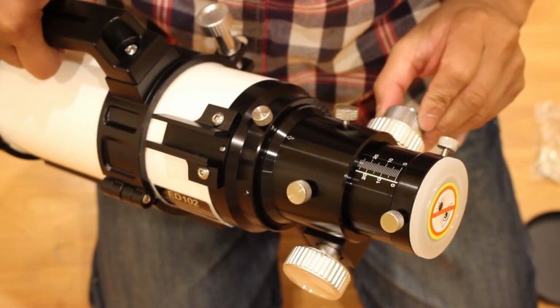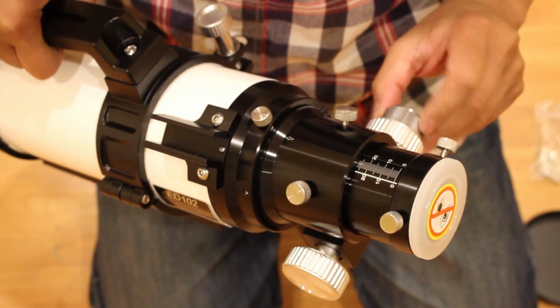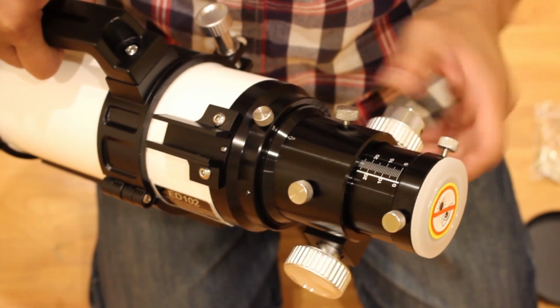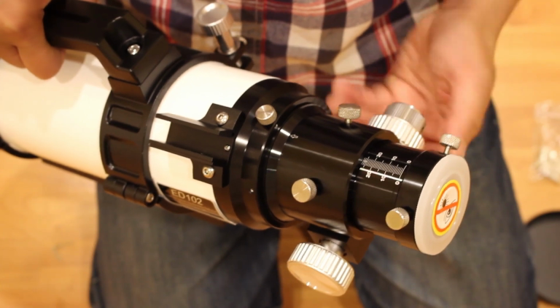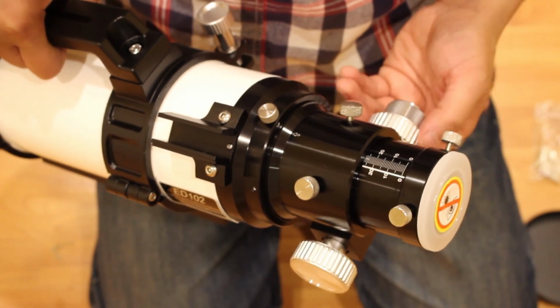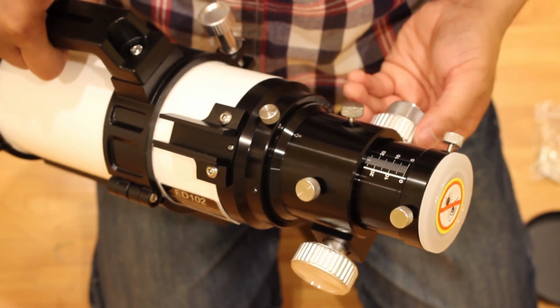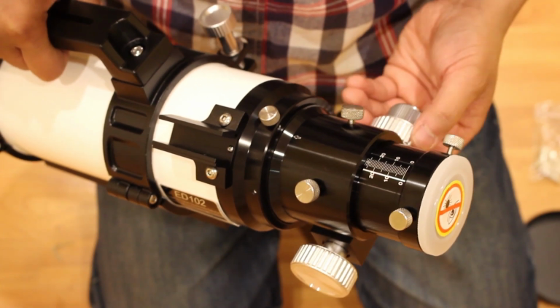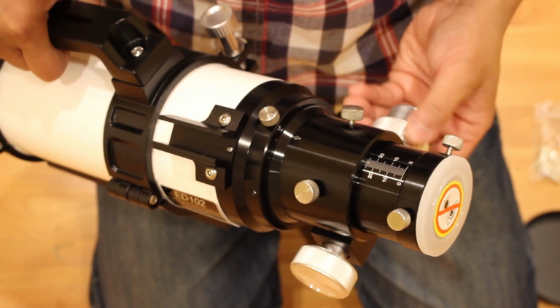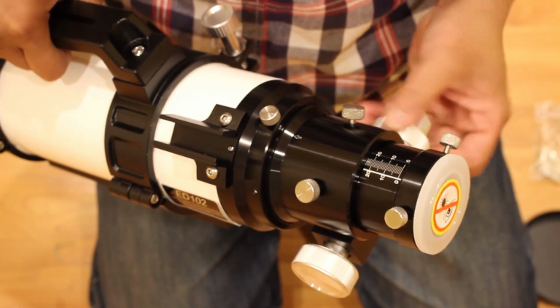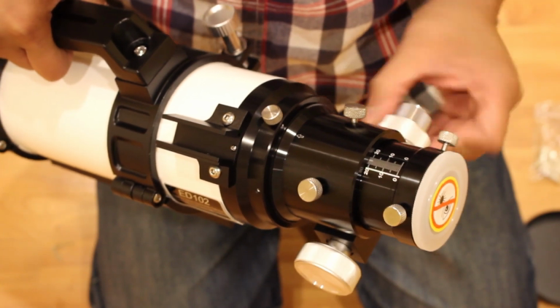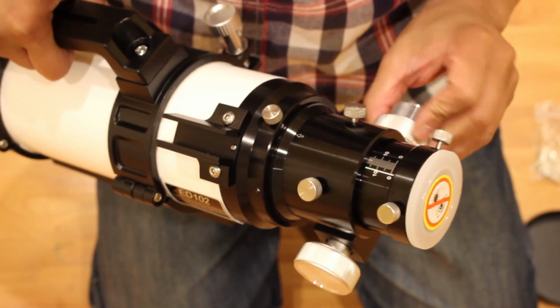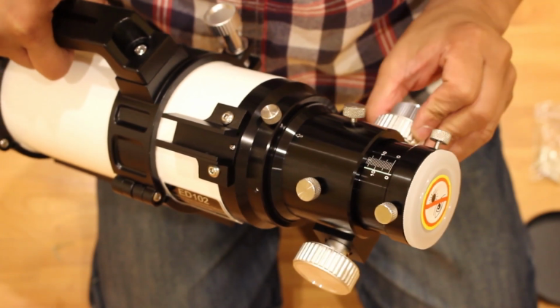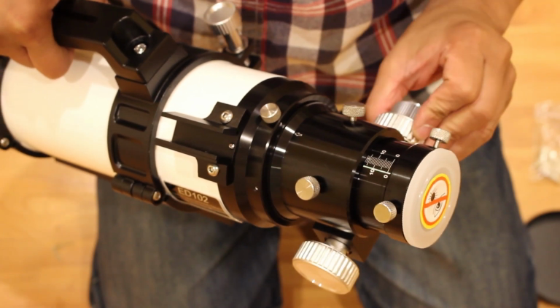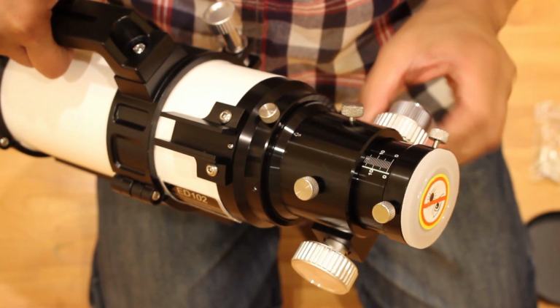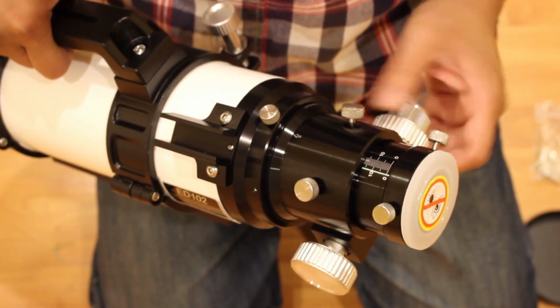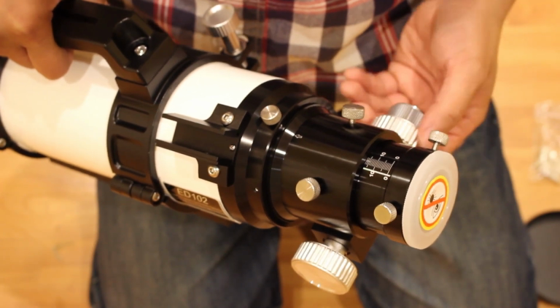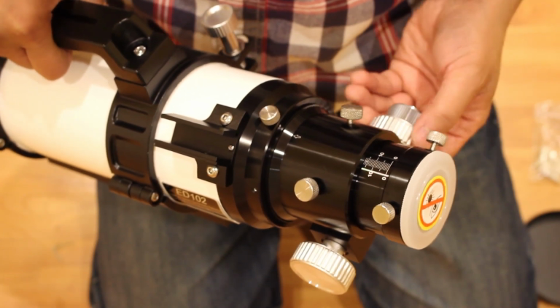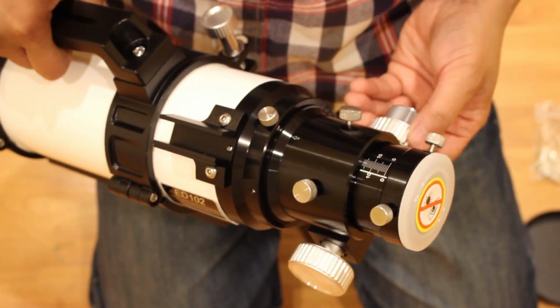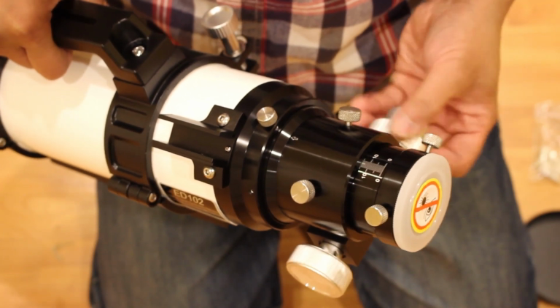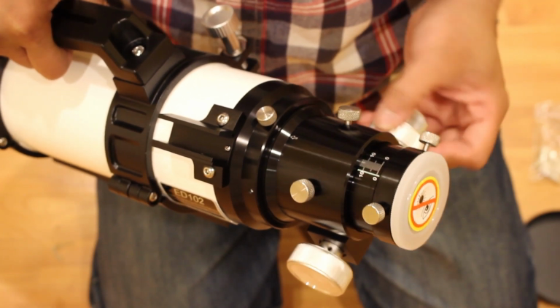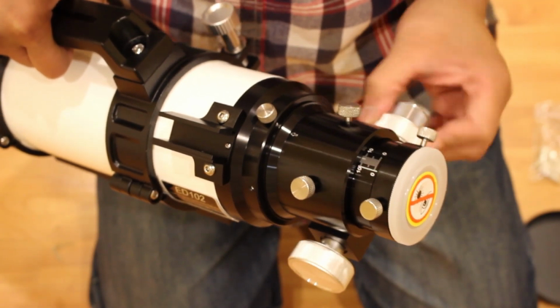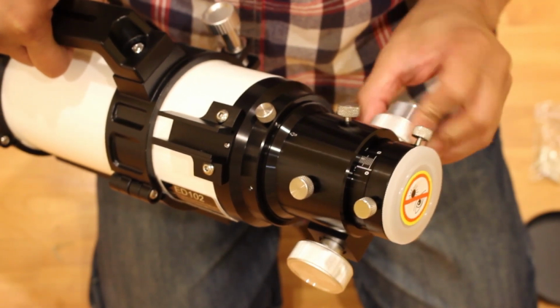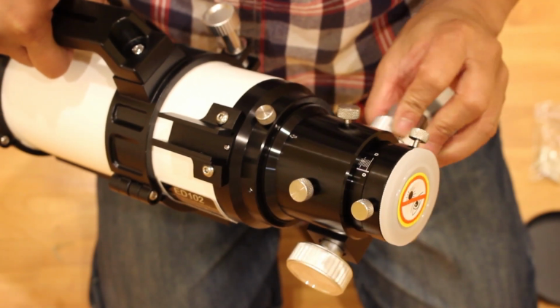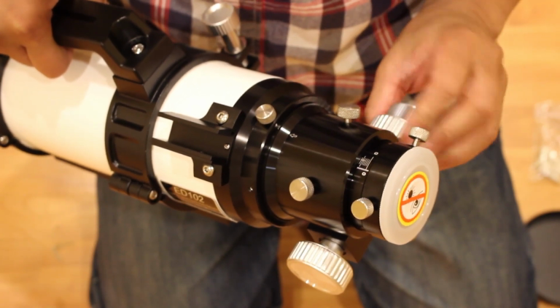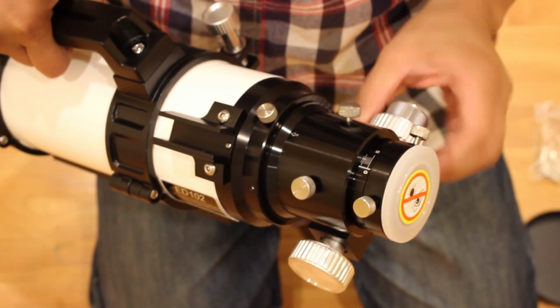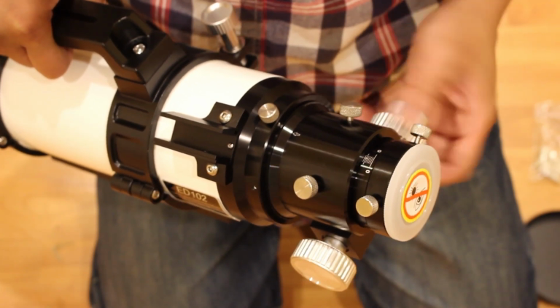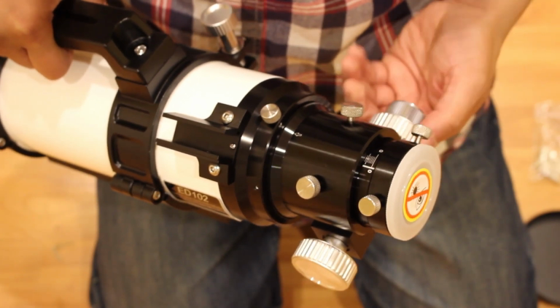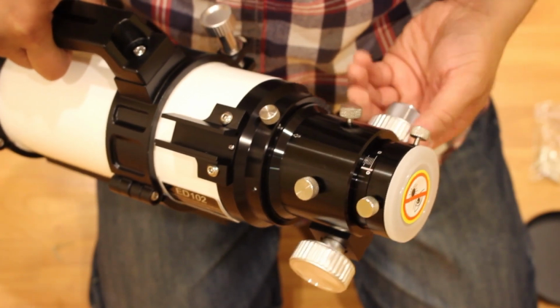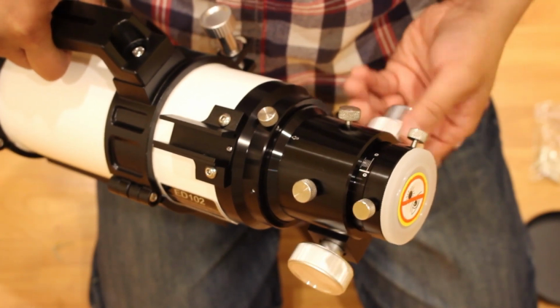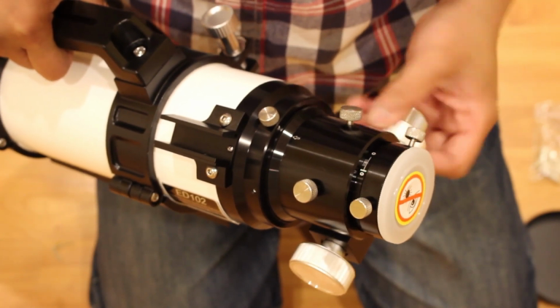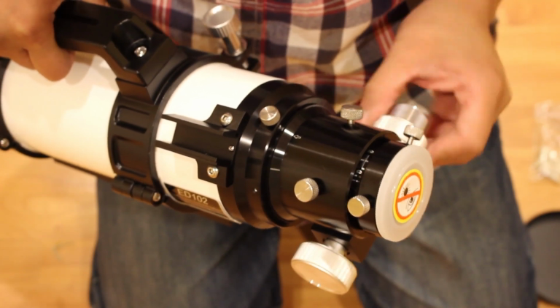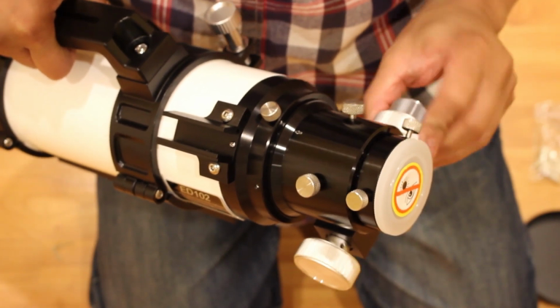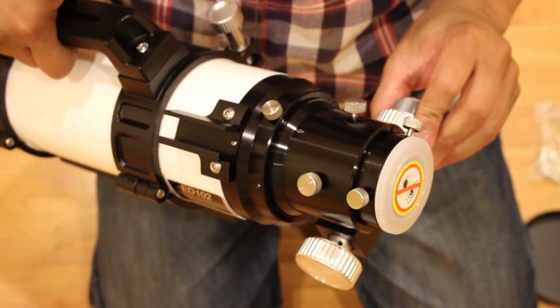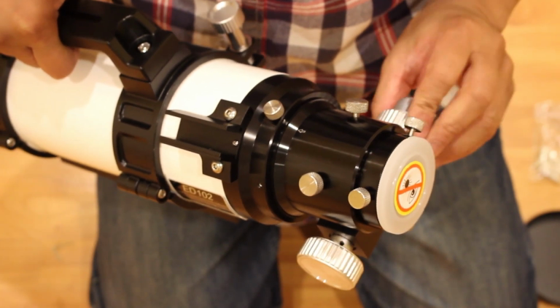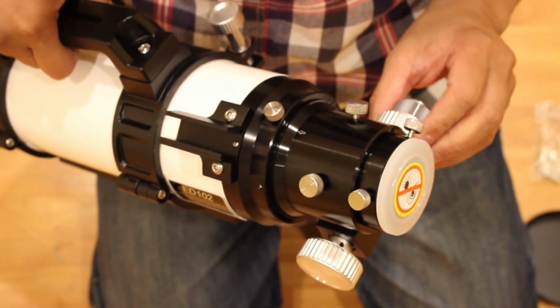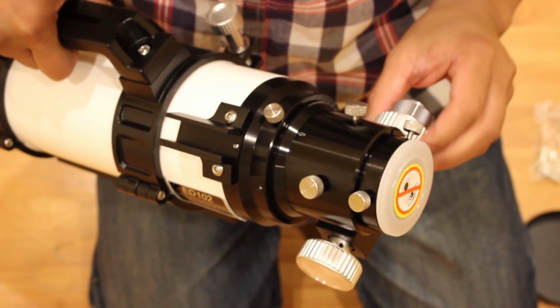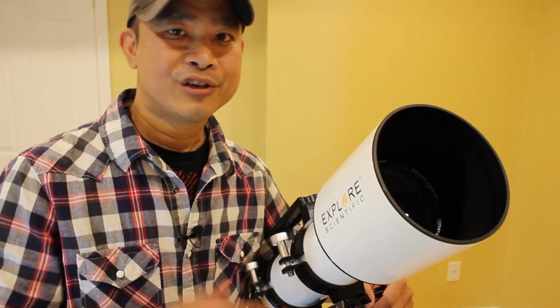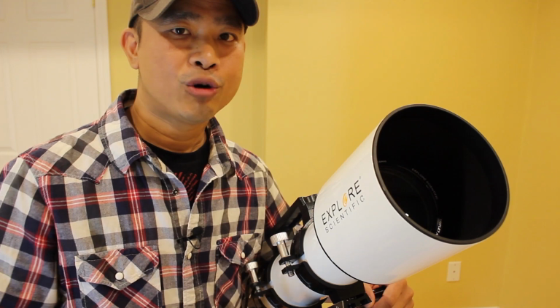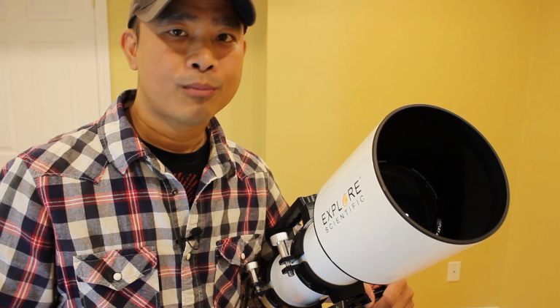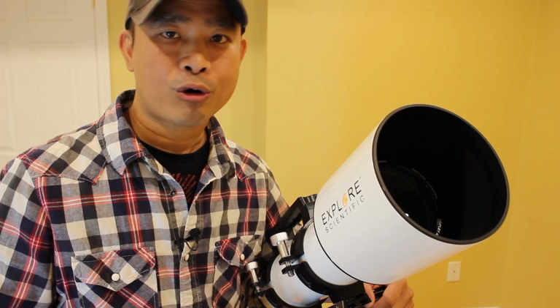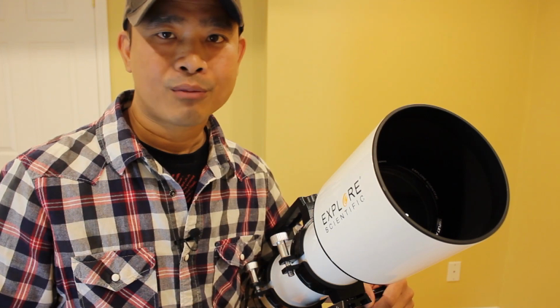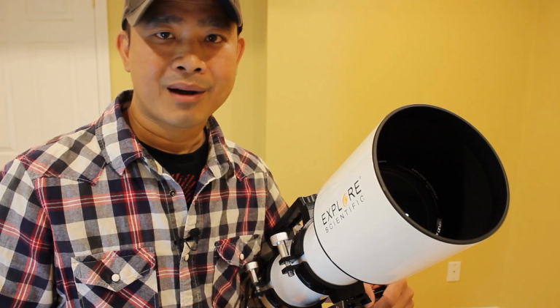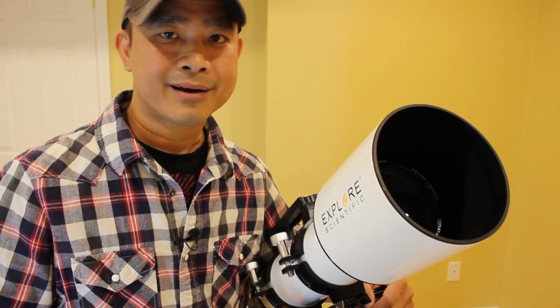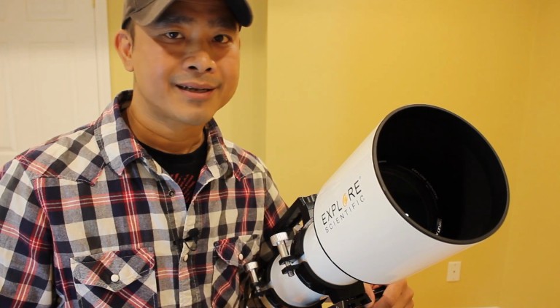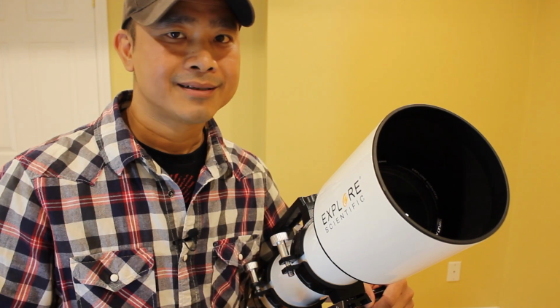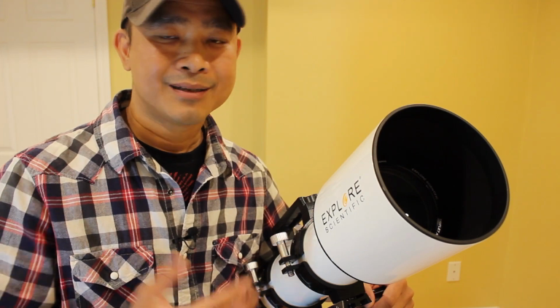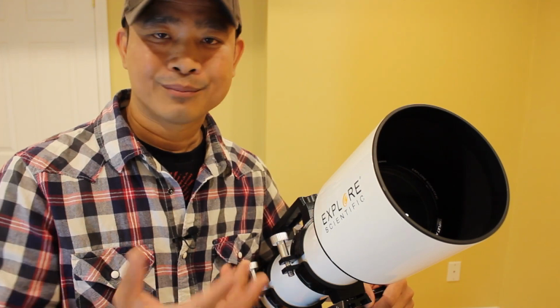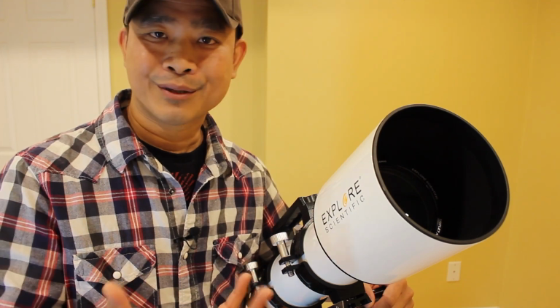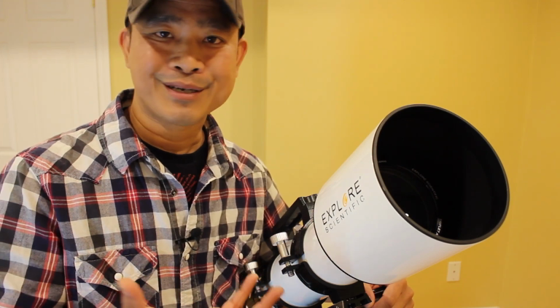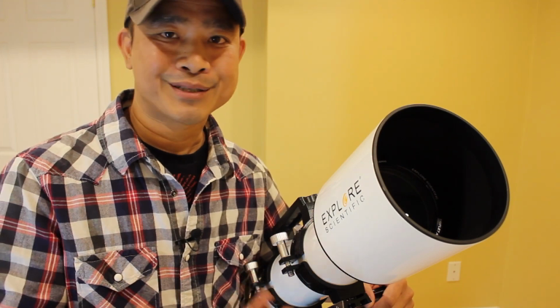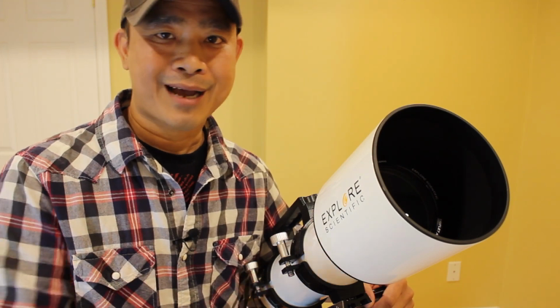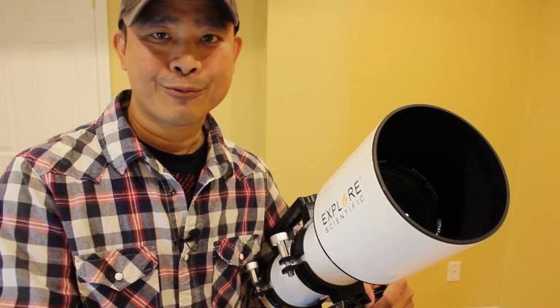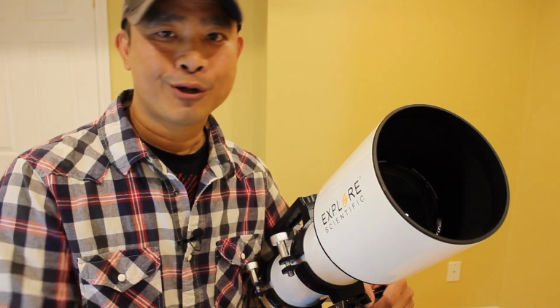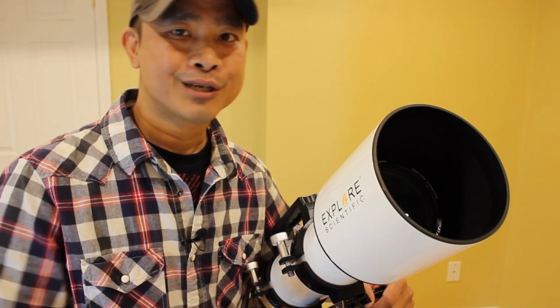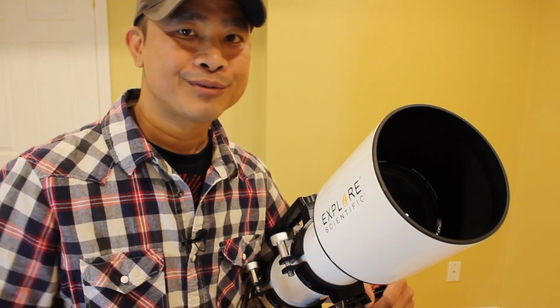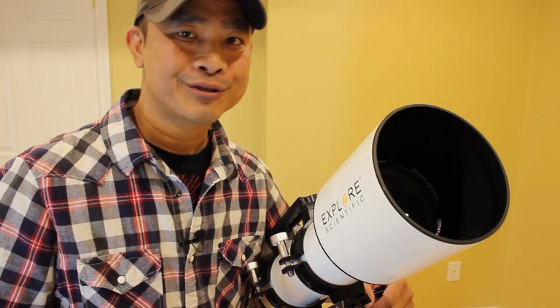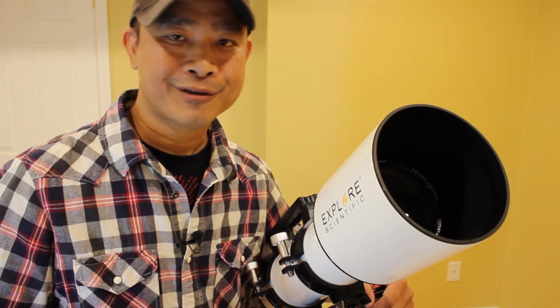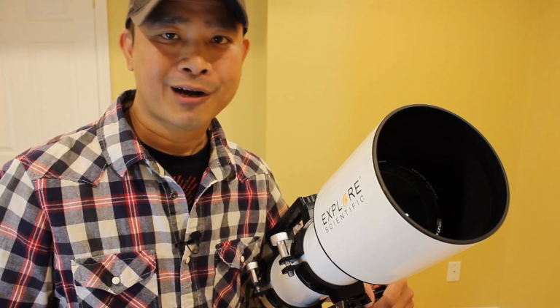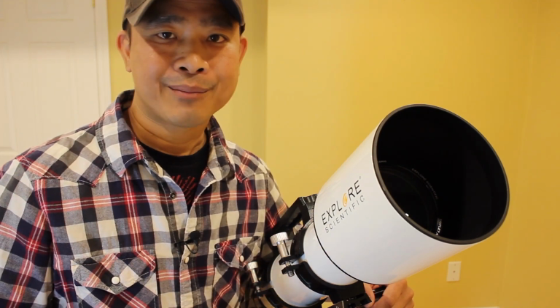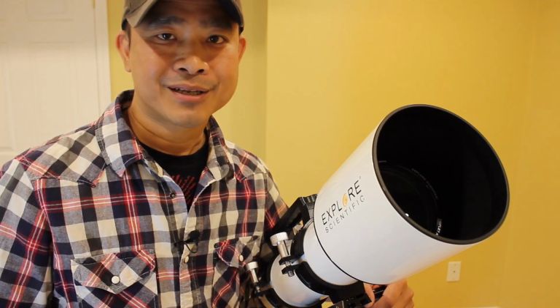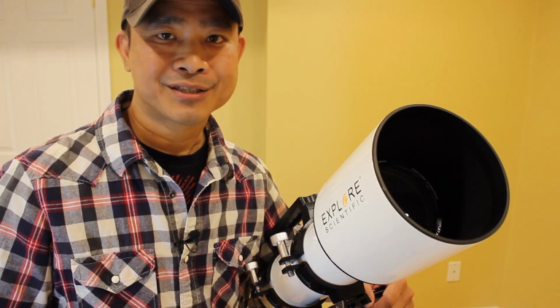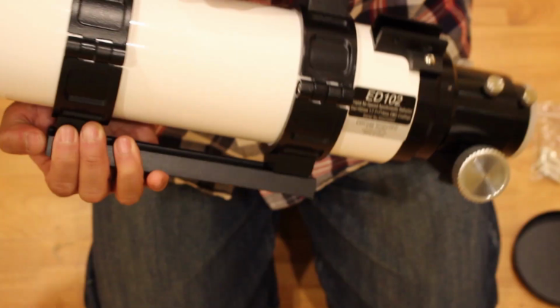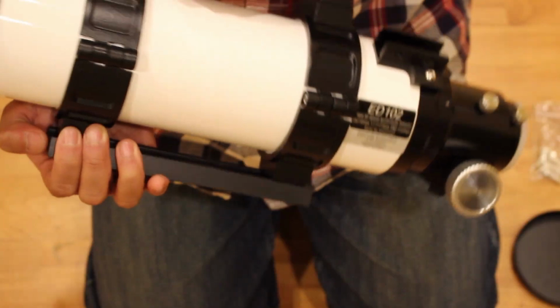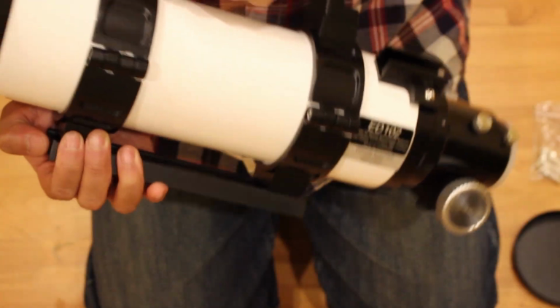I'm no glass expert, so I'm going to leave the optics section at that. But if you know more about it, please, I welcome you to the comments section.